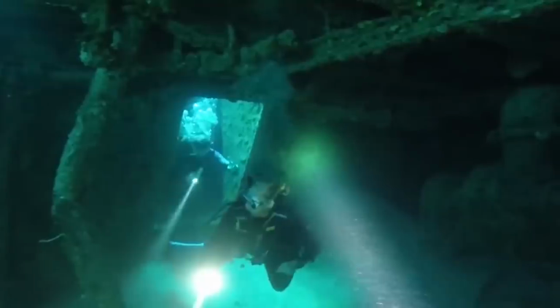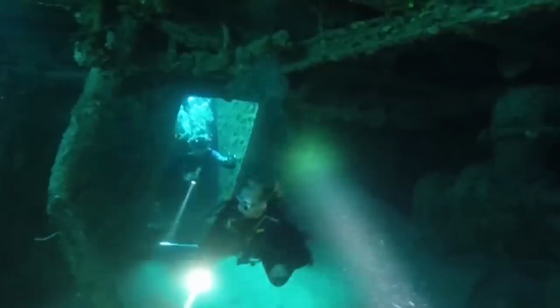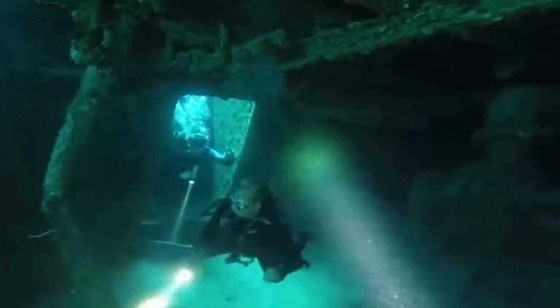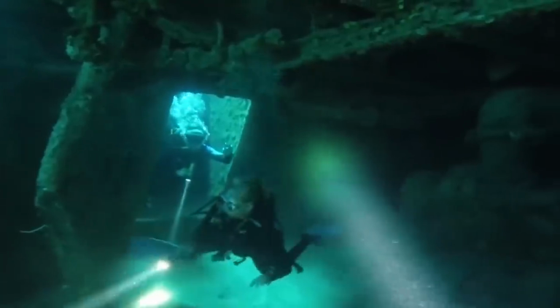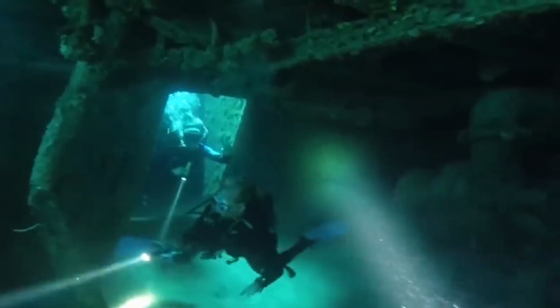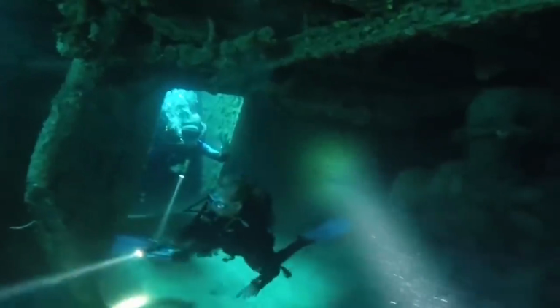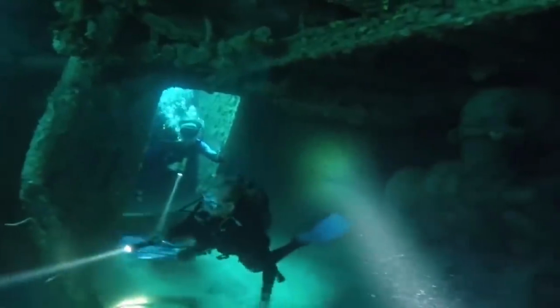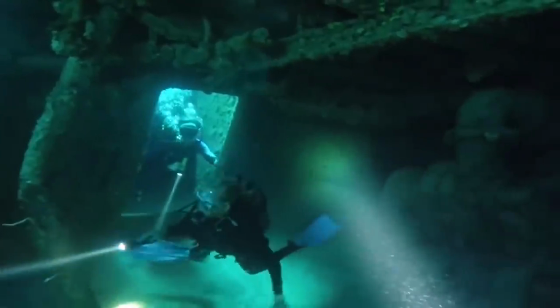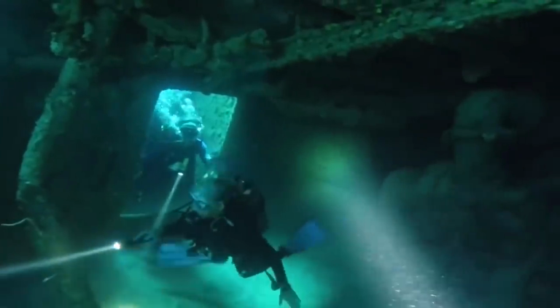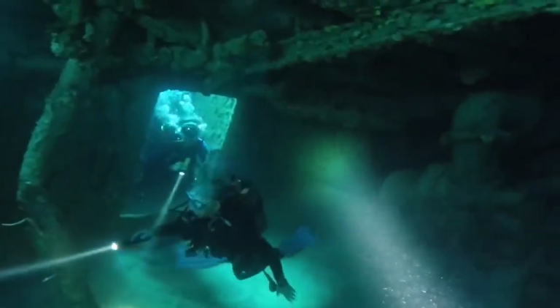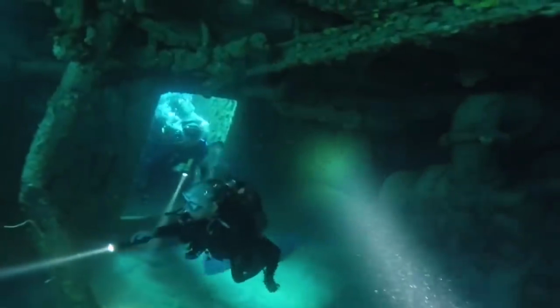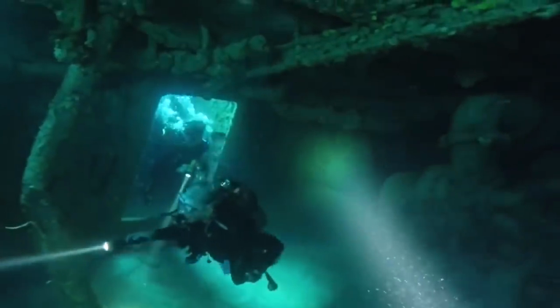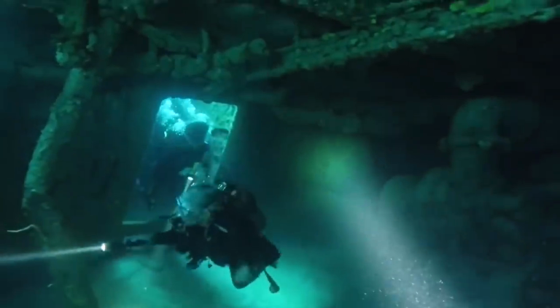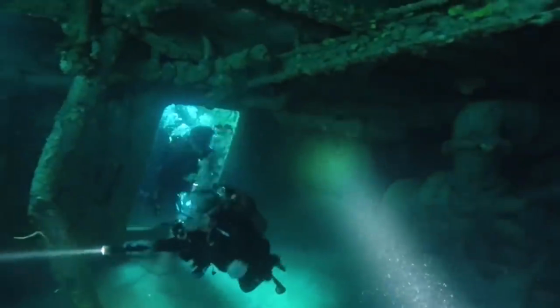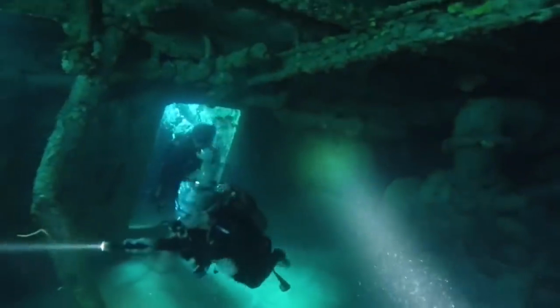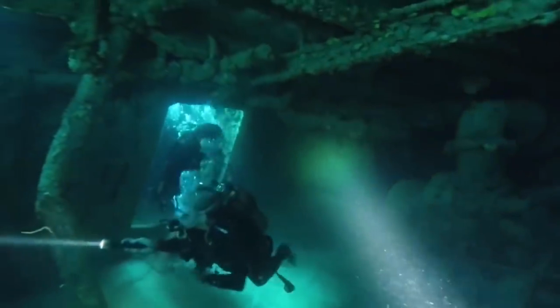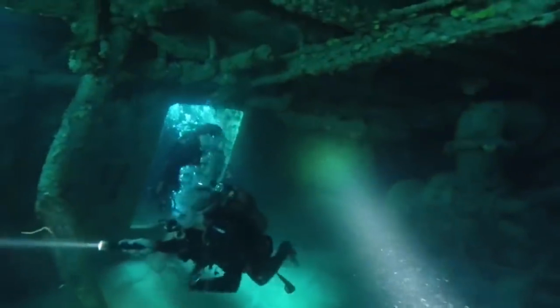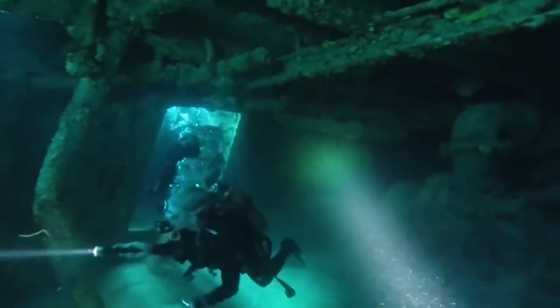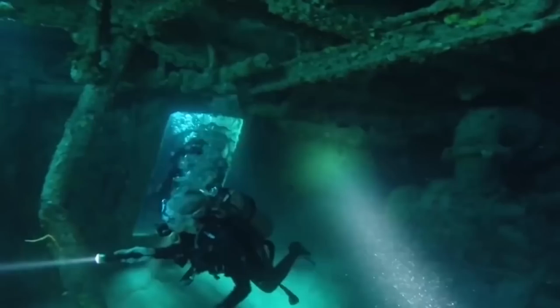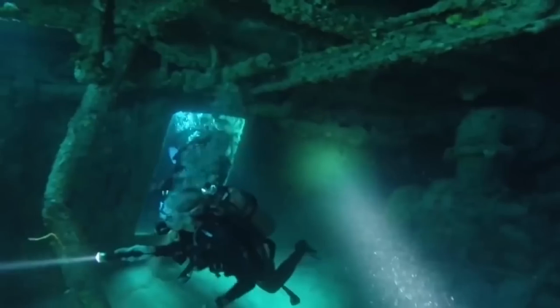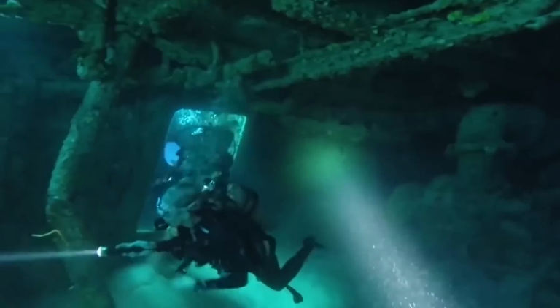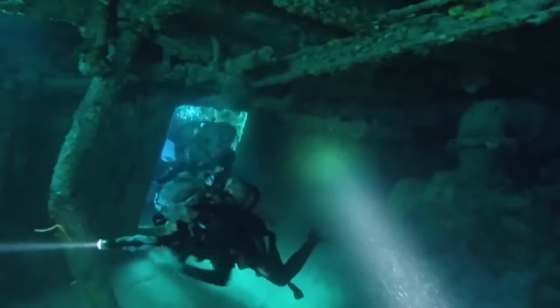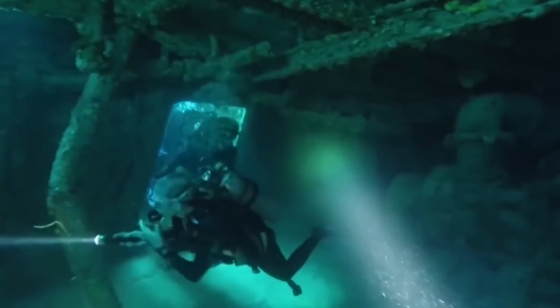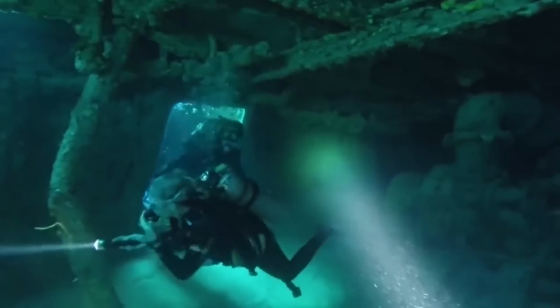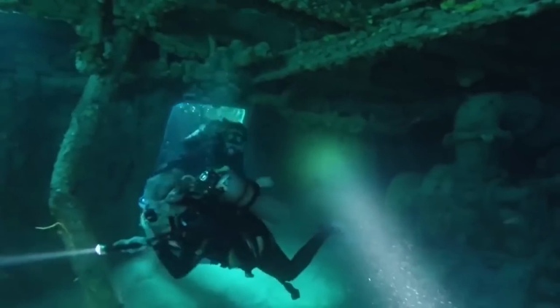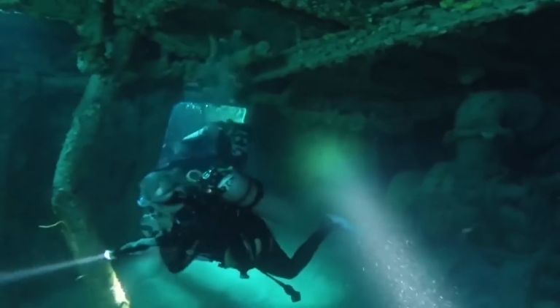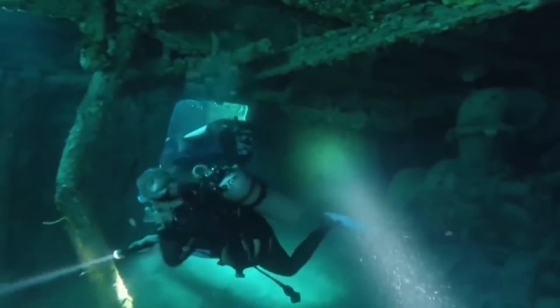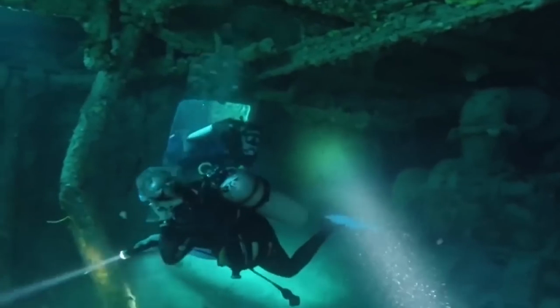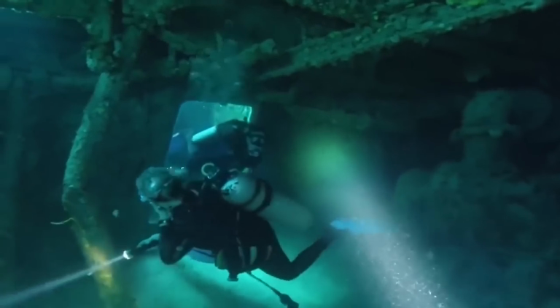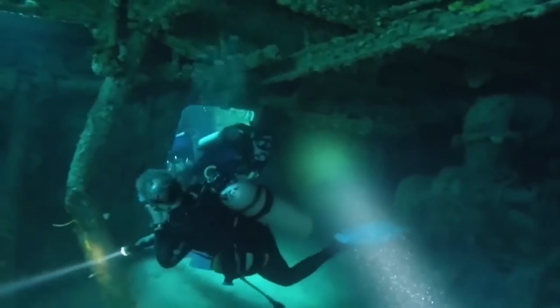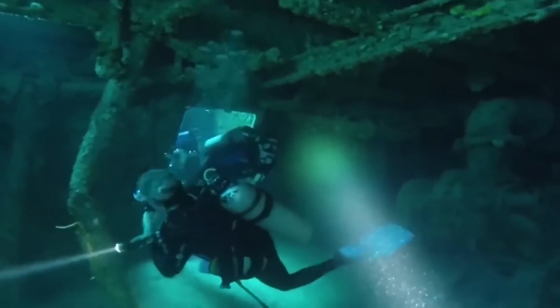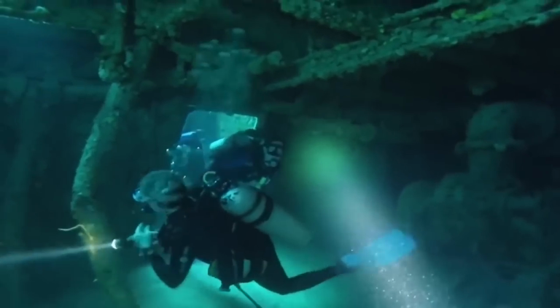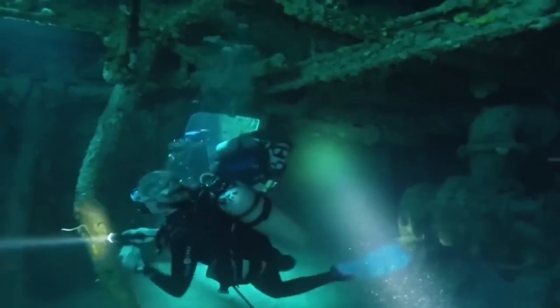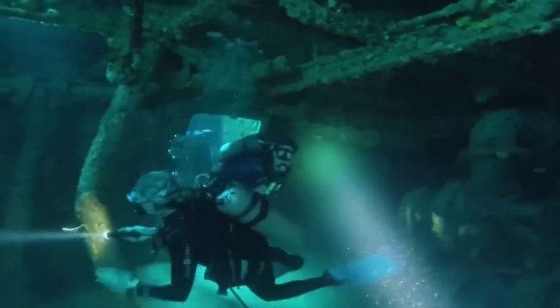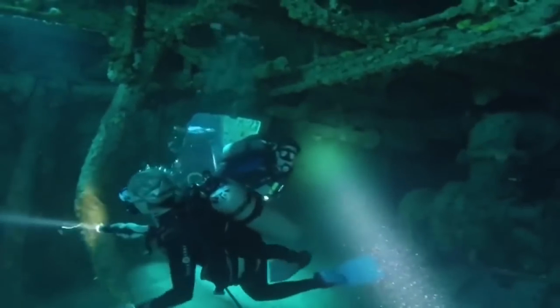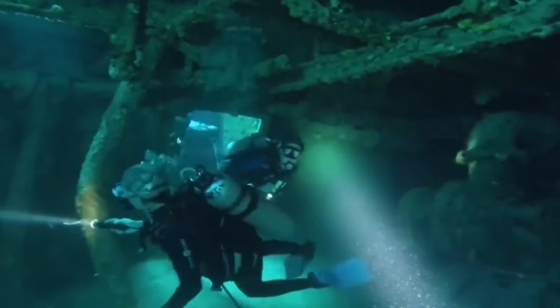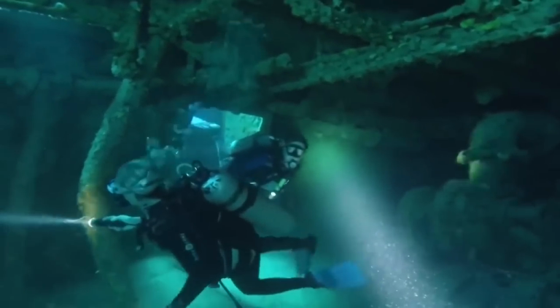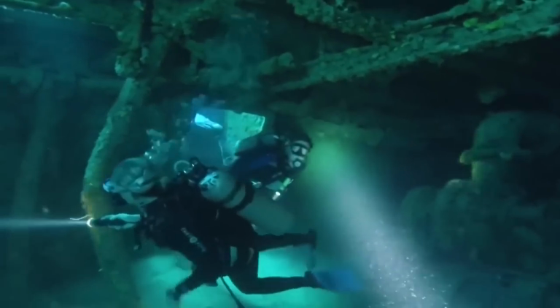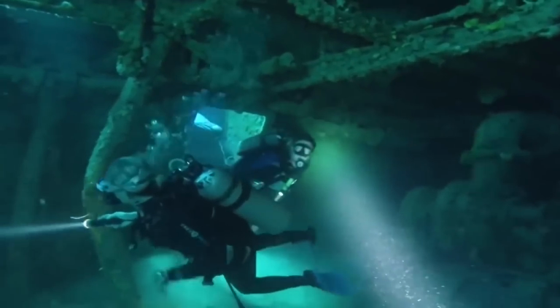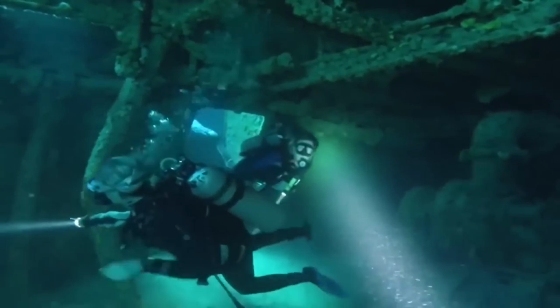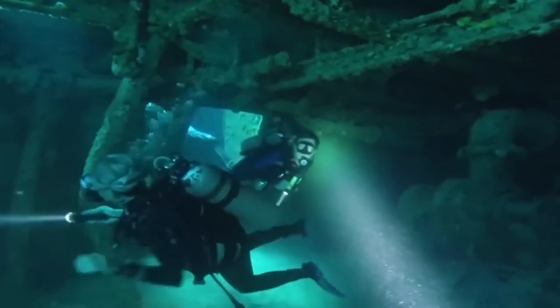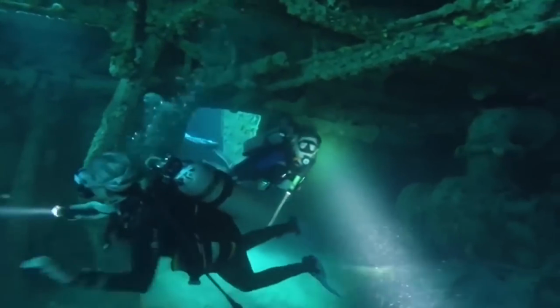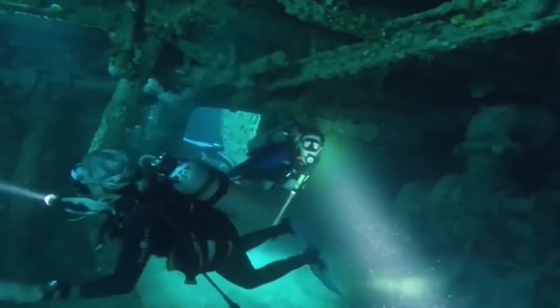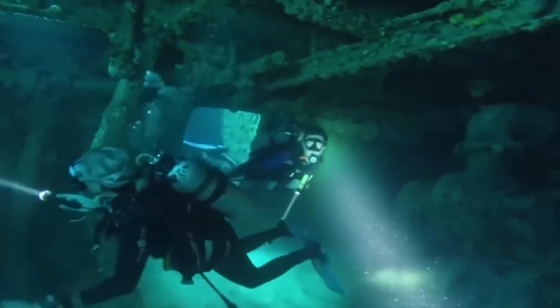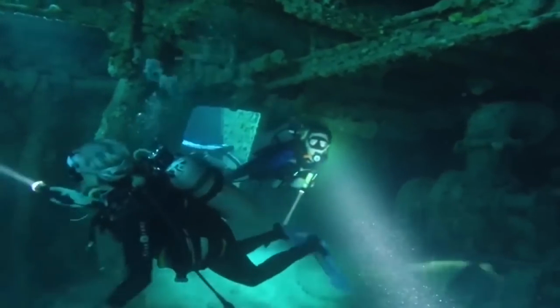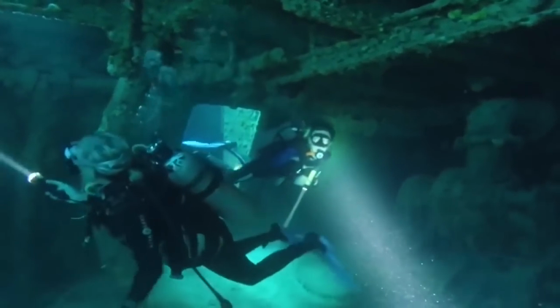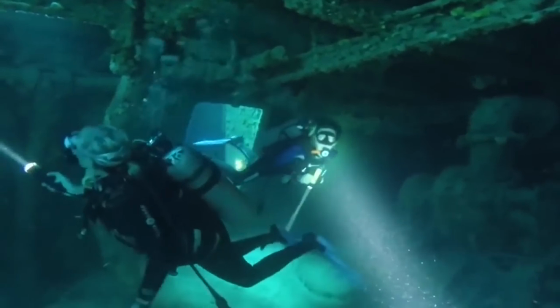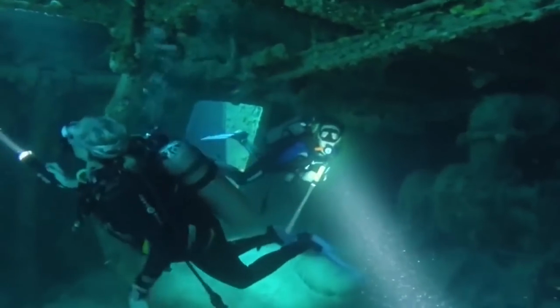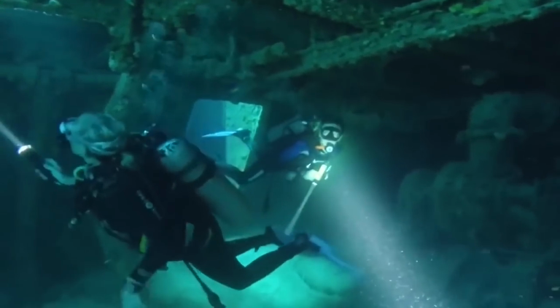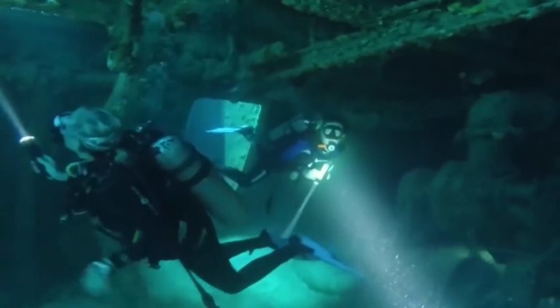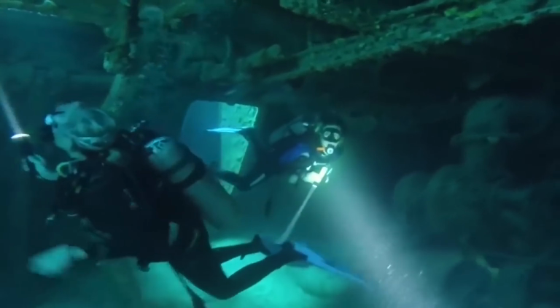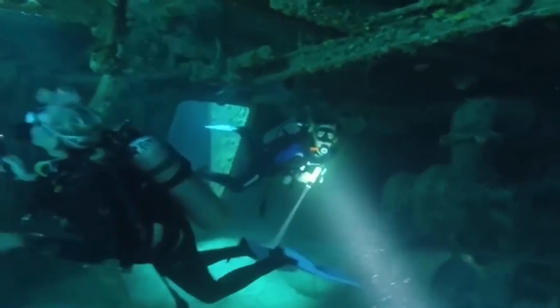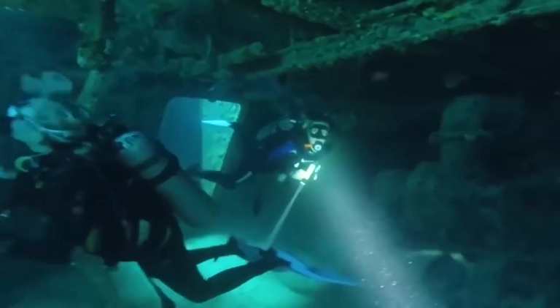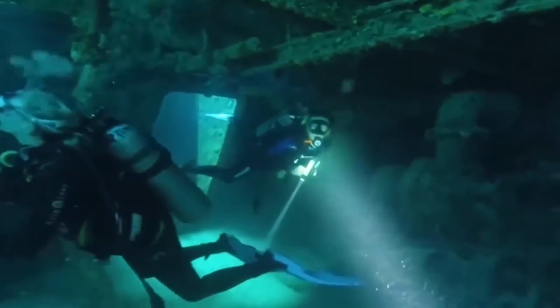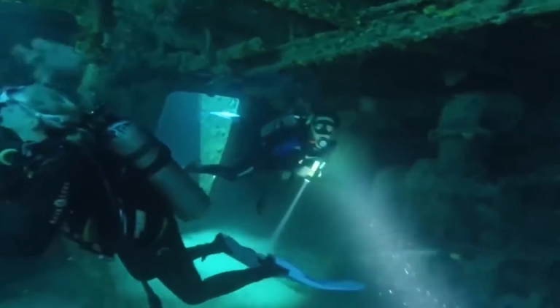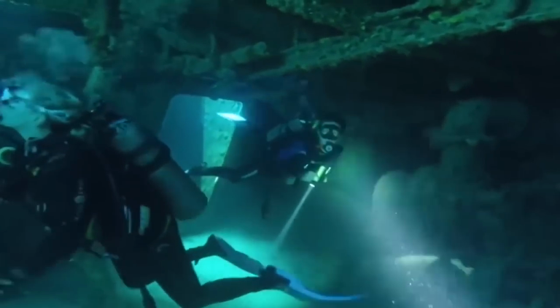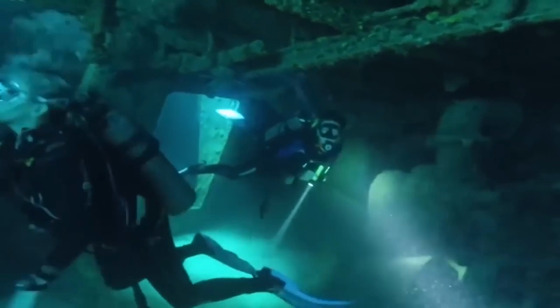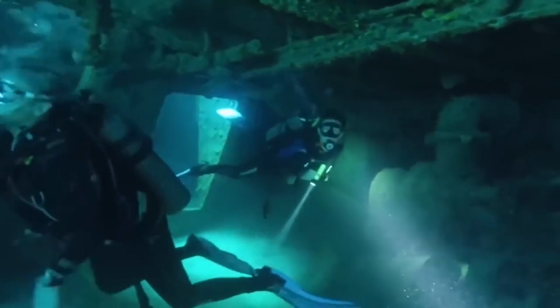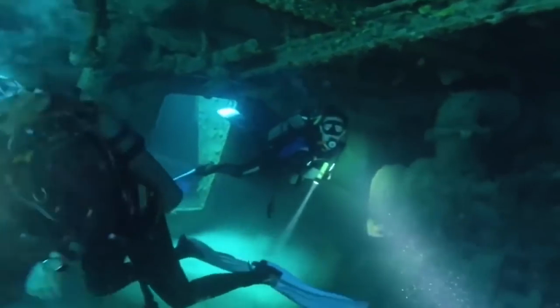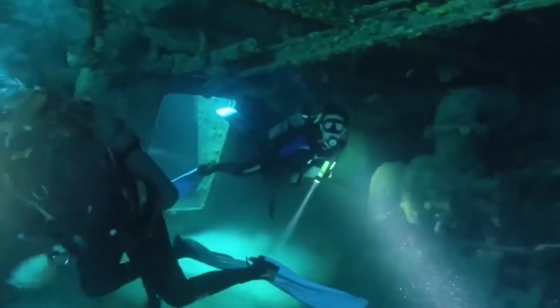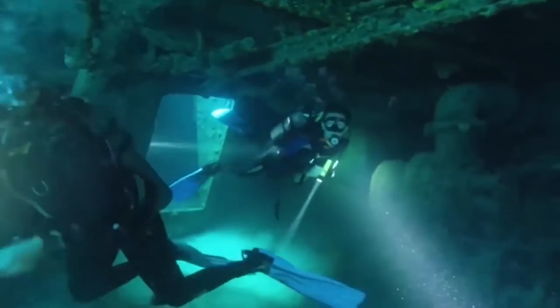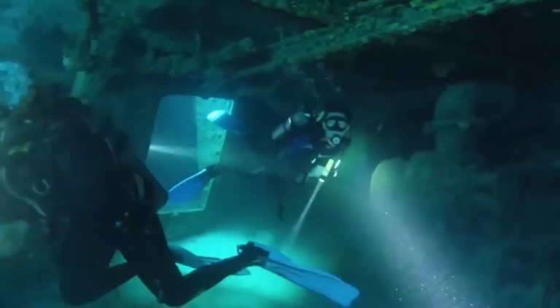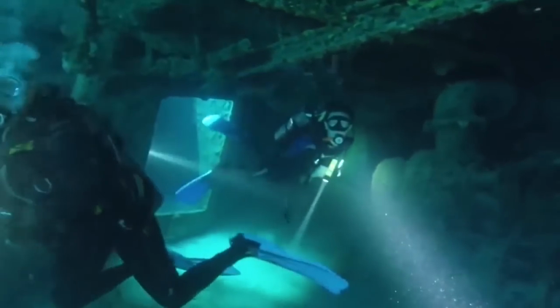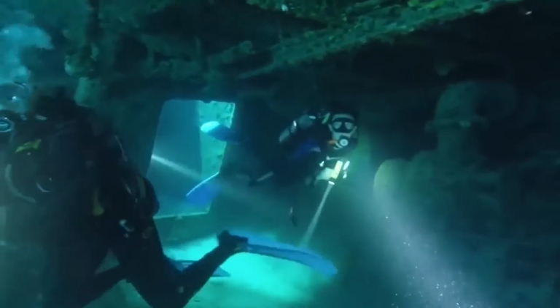The archaeologists were hoping to find traces of the treasure inside the sunken Nazi steamer, but so far they haven't found anything.